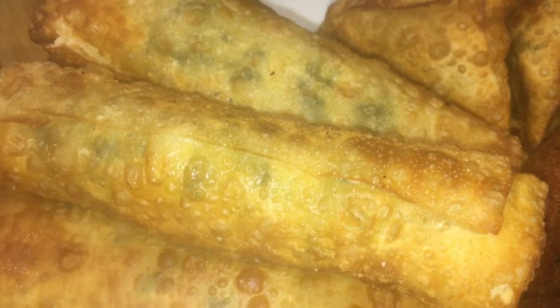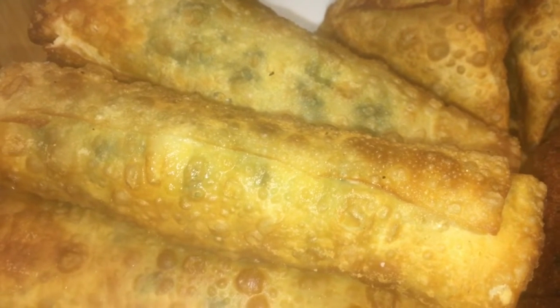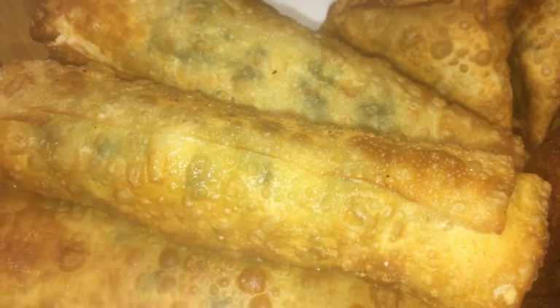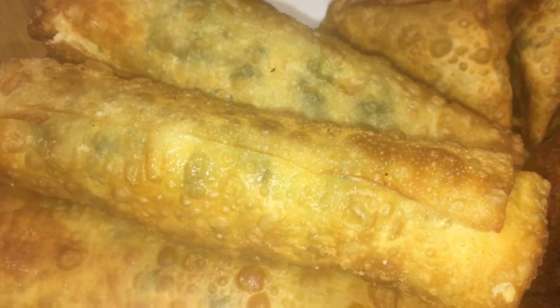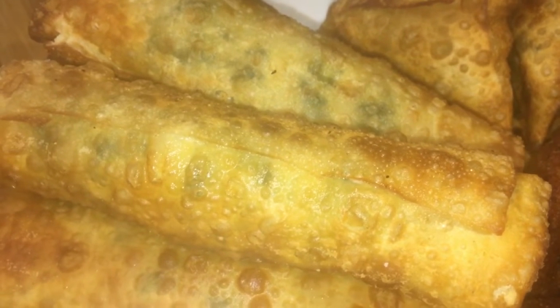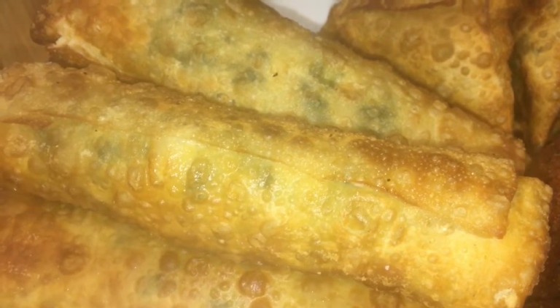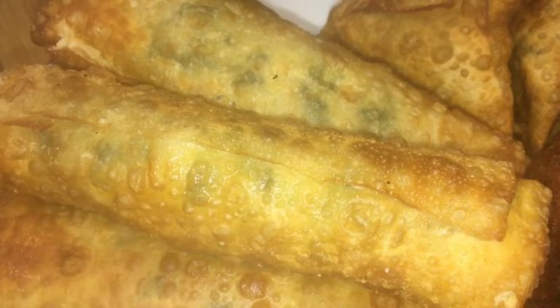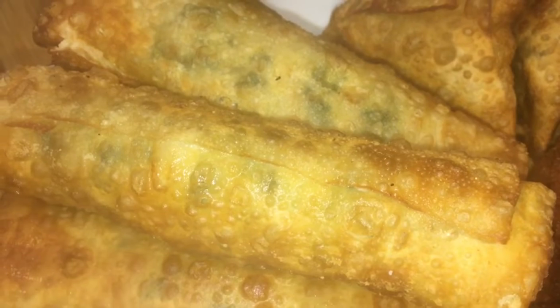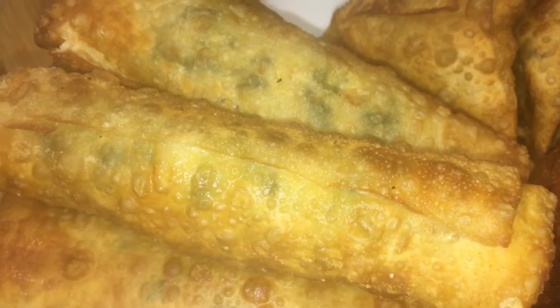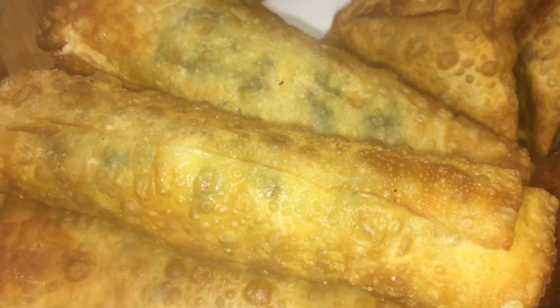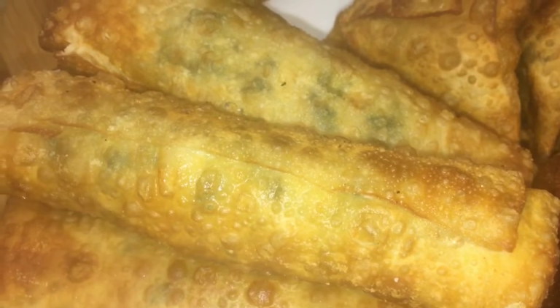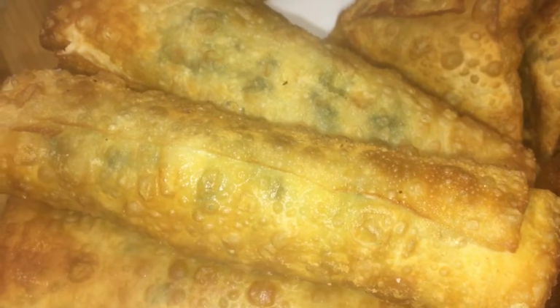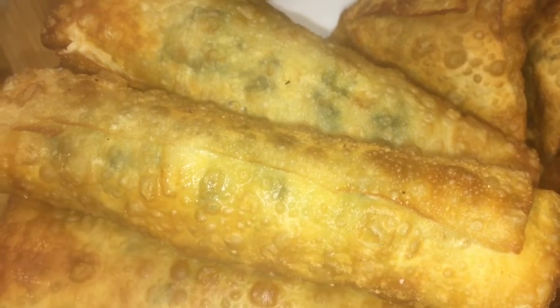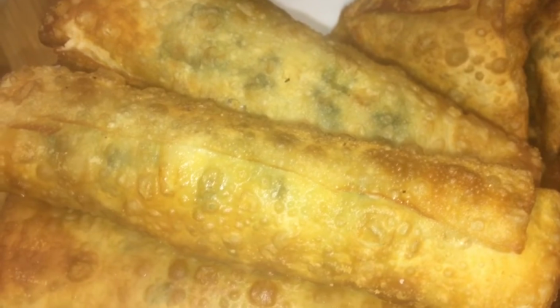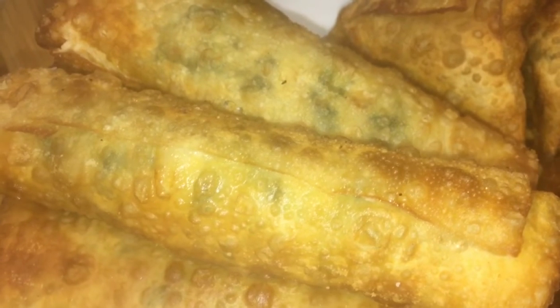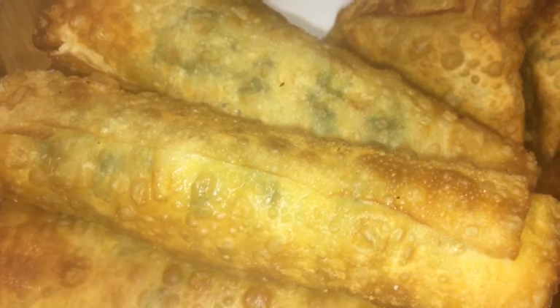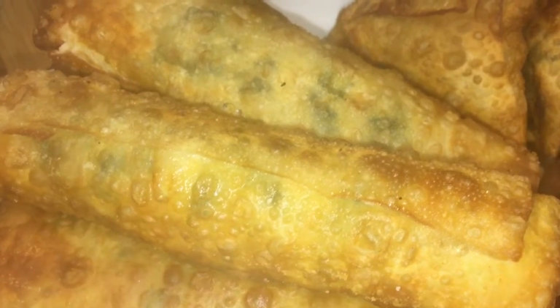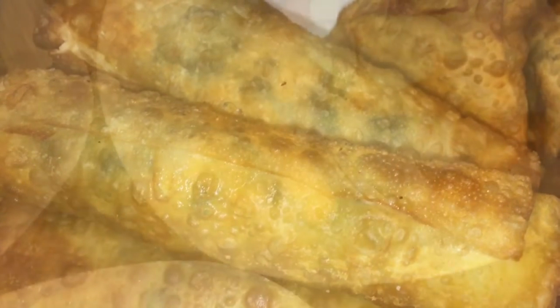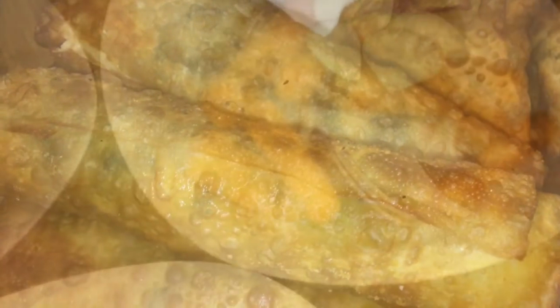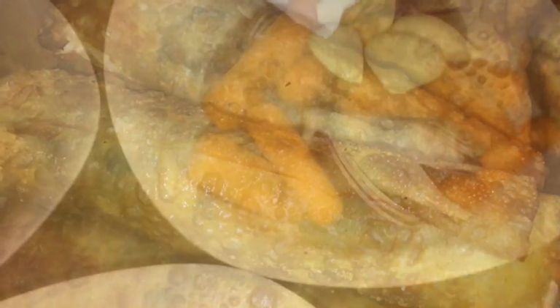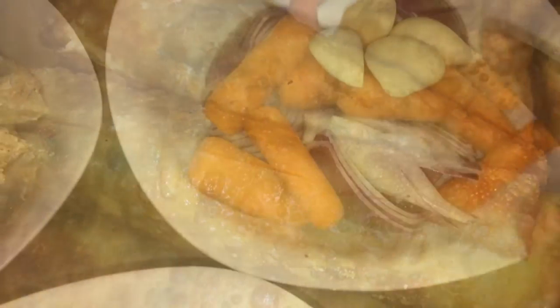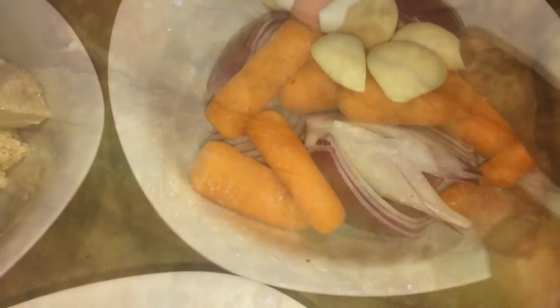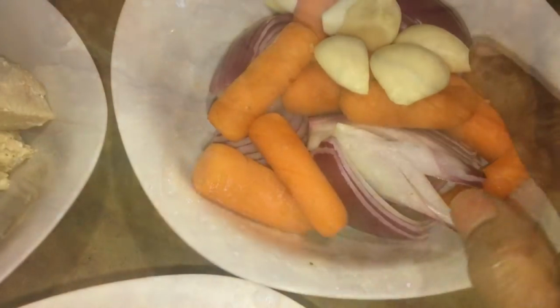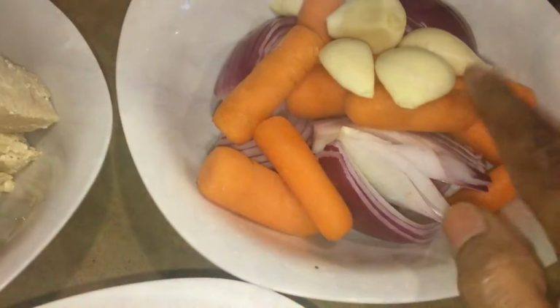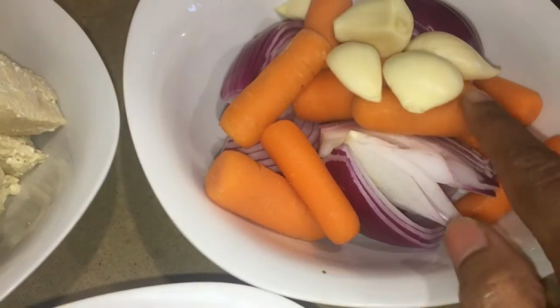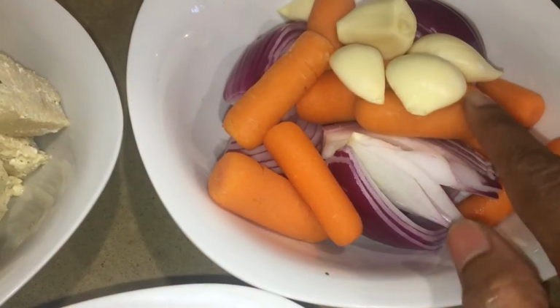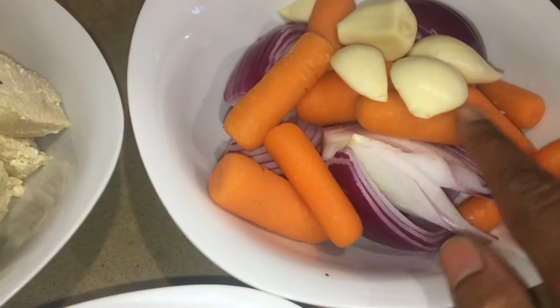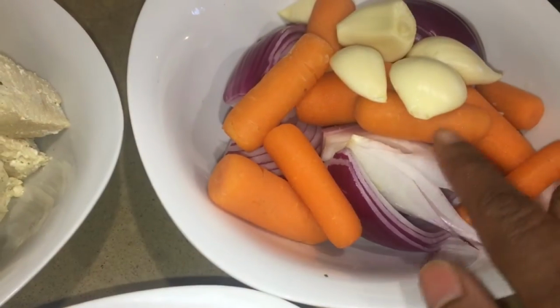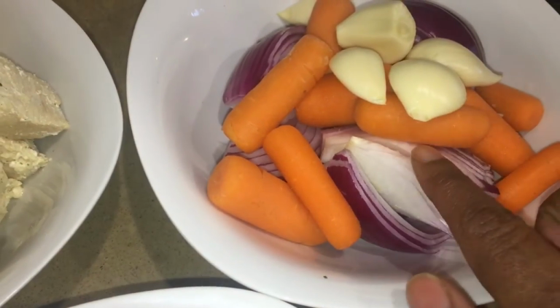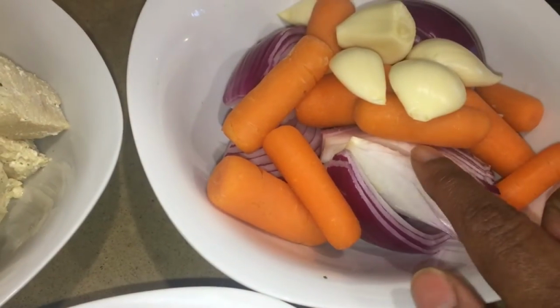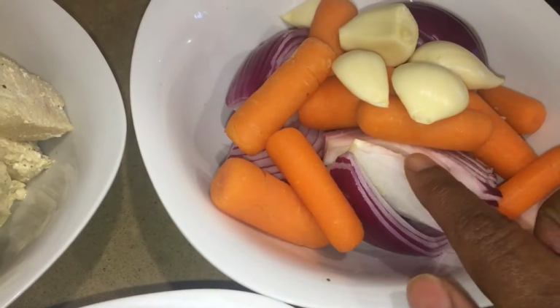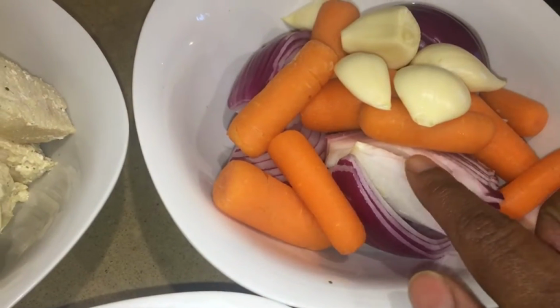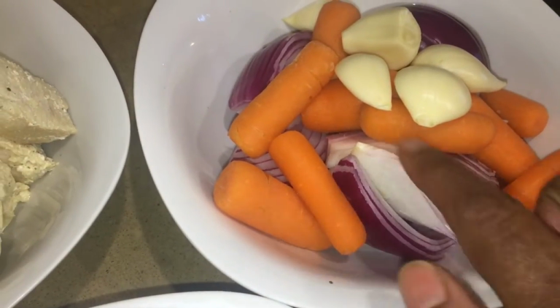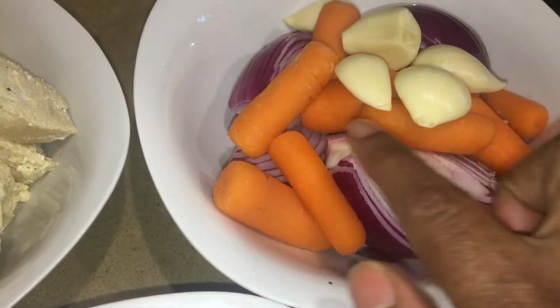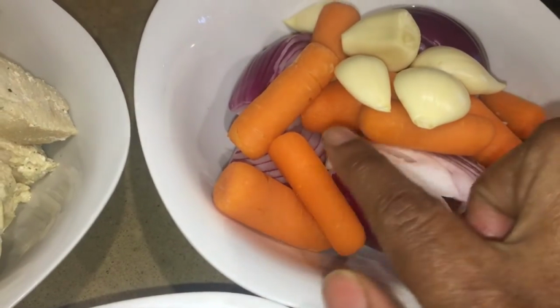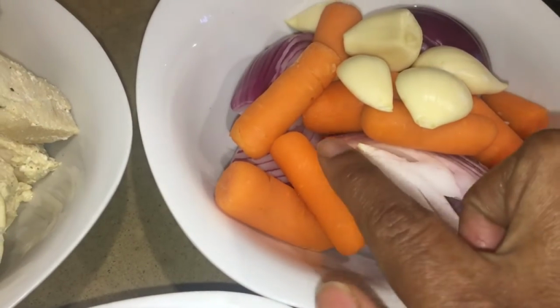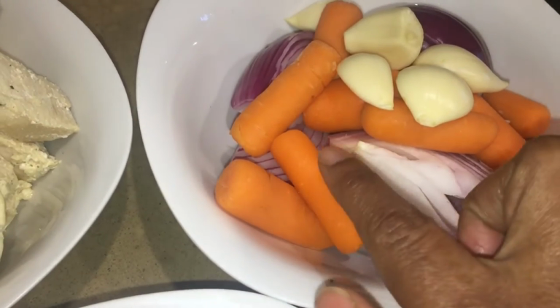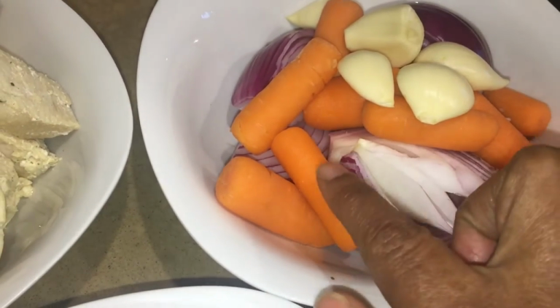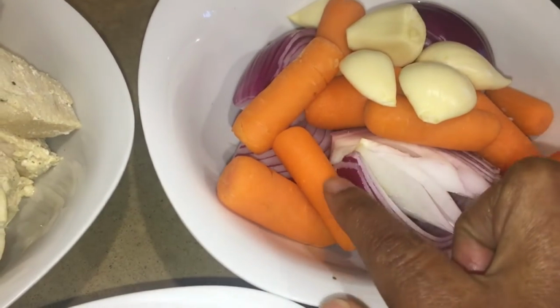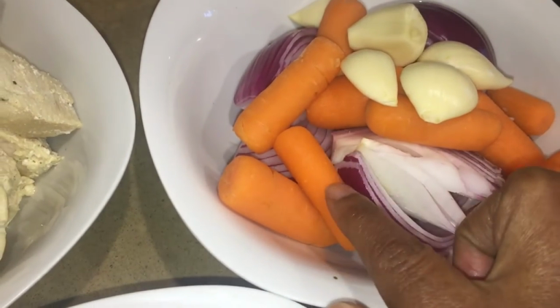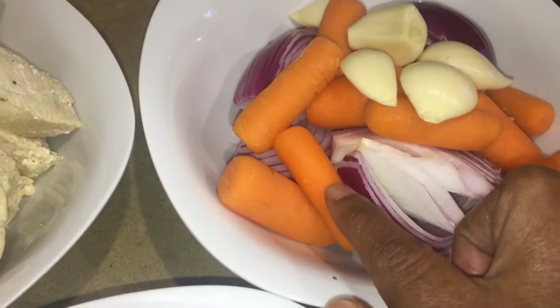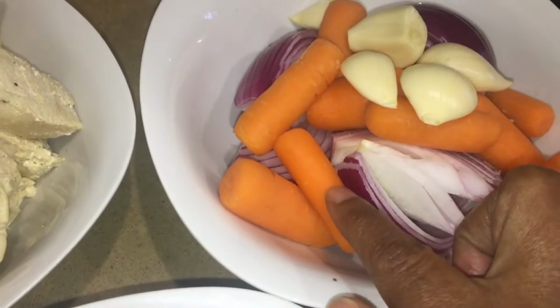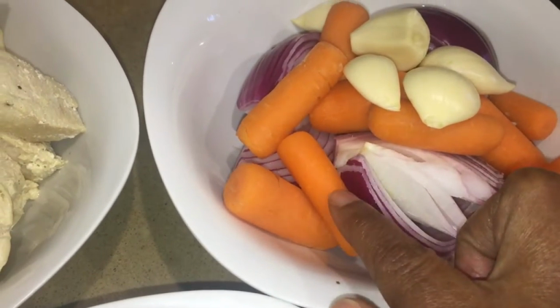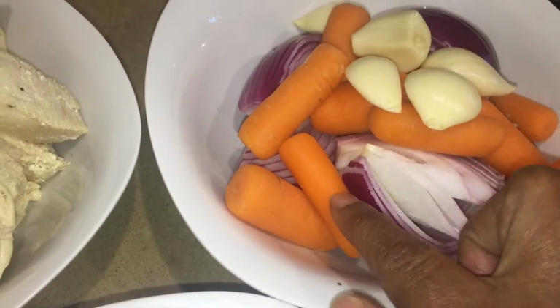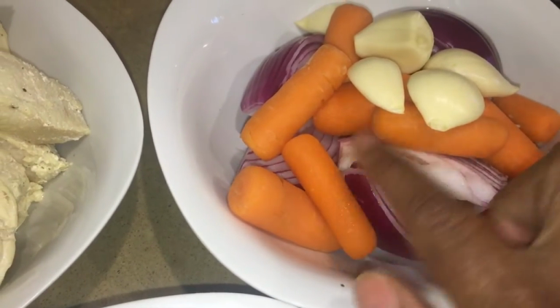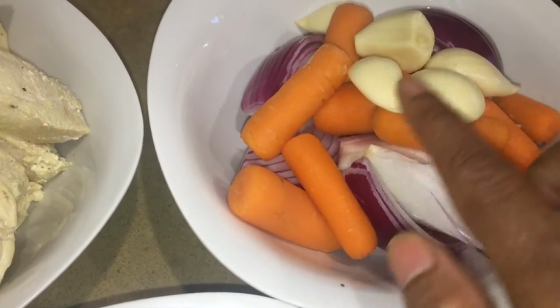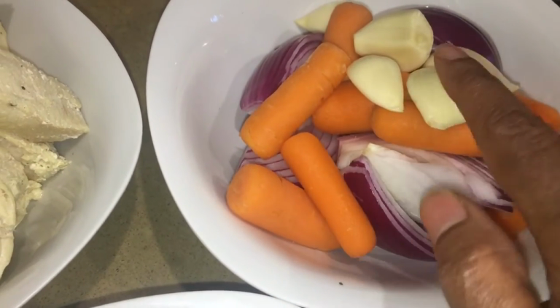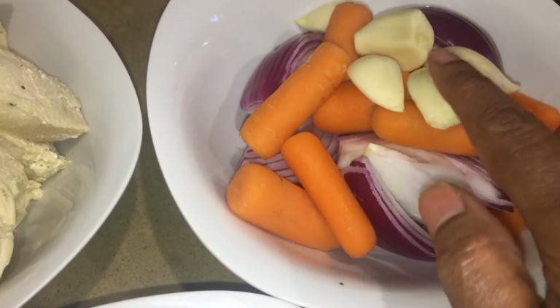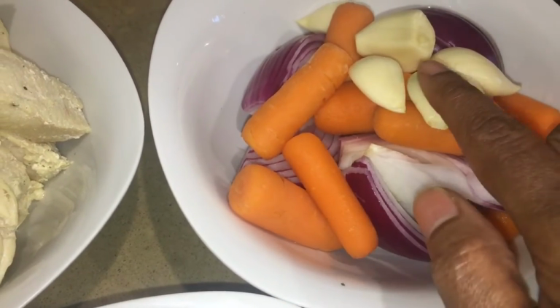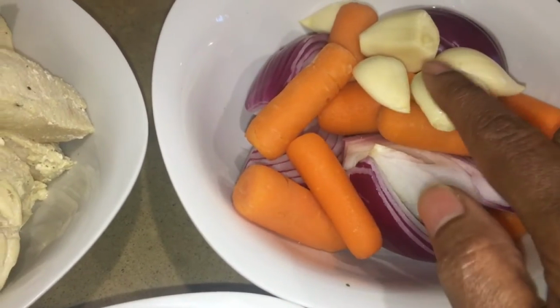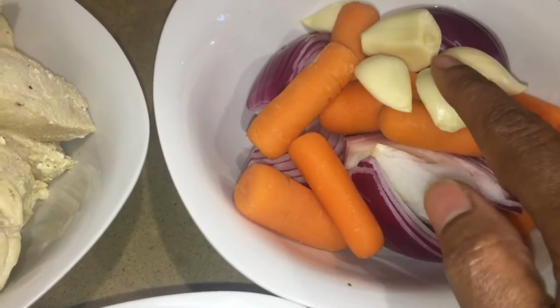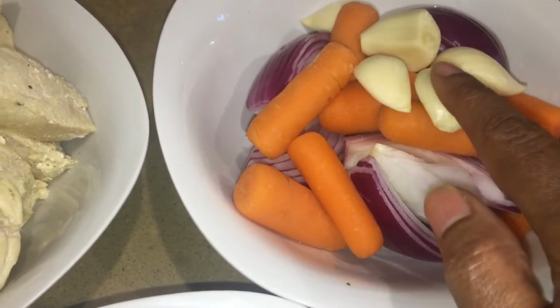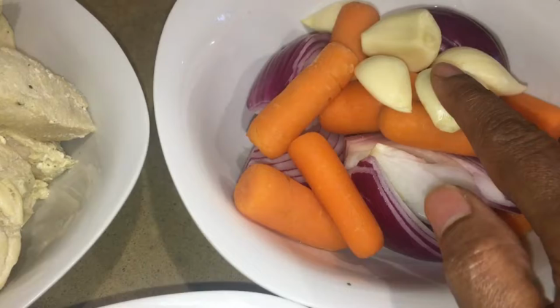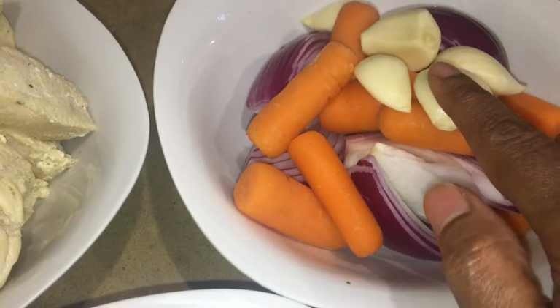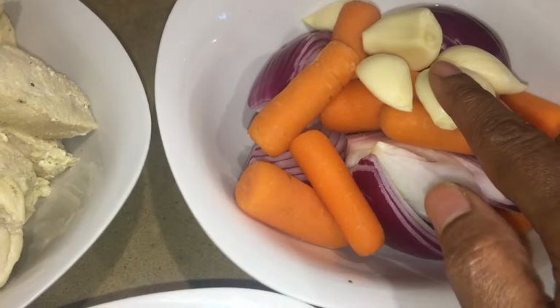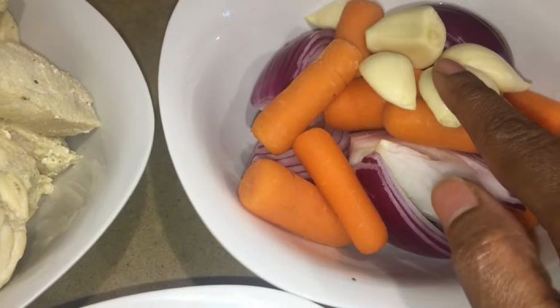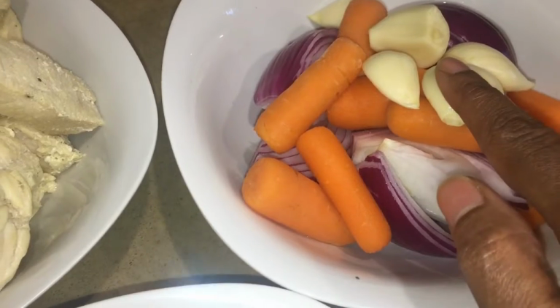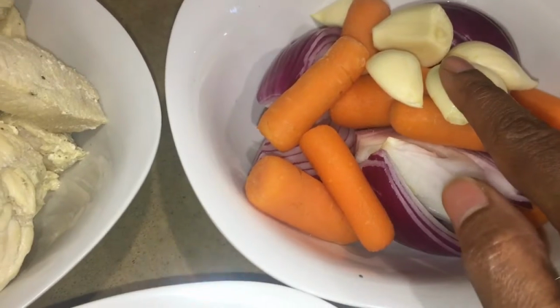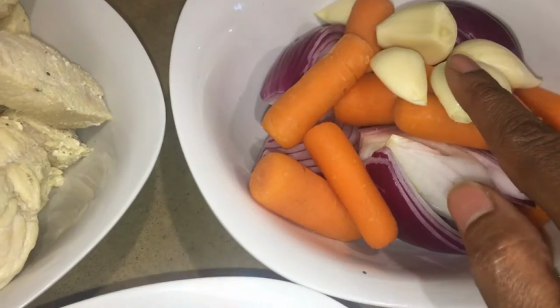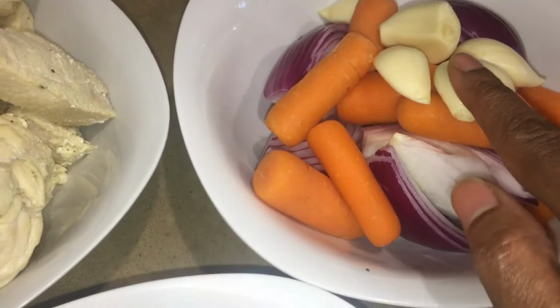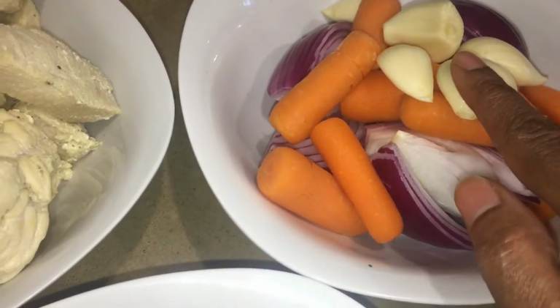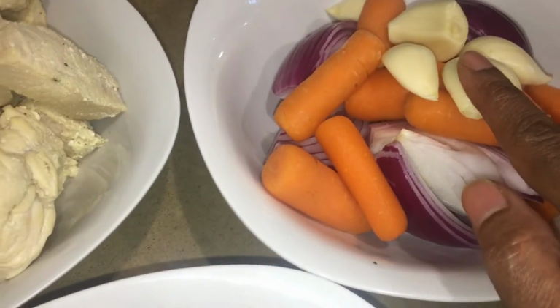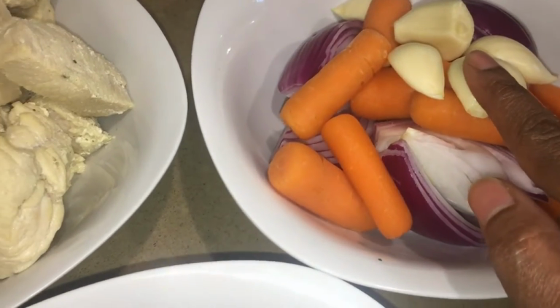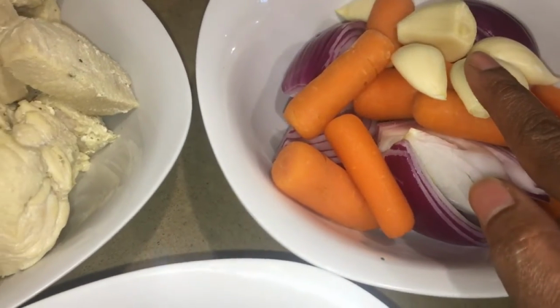We are going to start using some sweet potatoes, carrots, and some sweets.